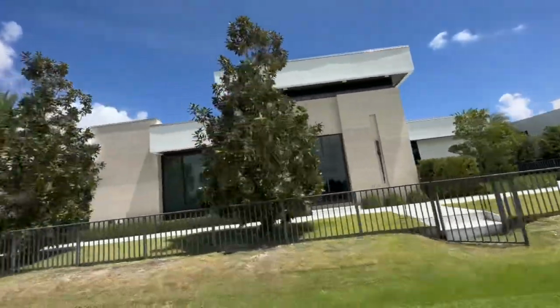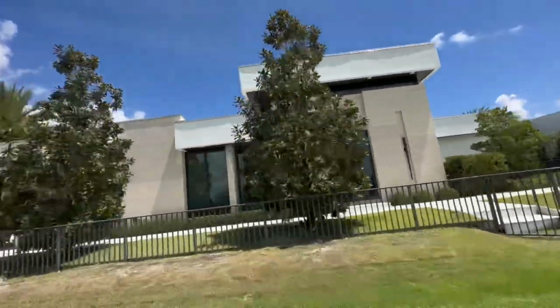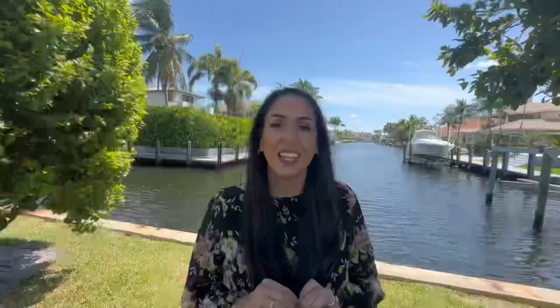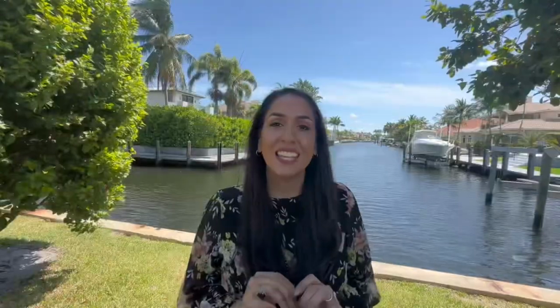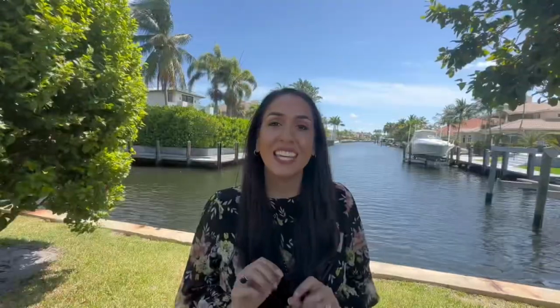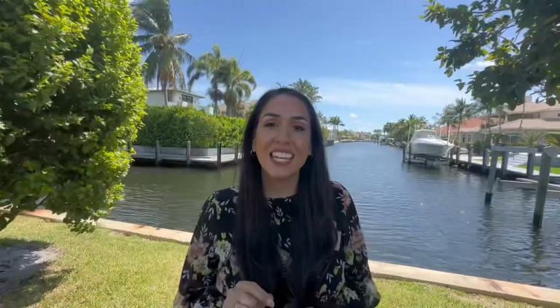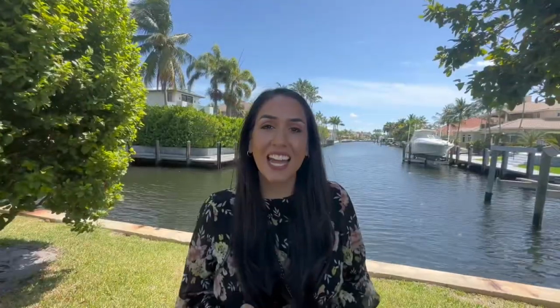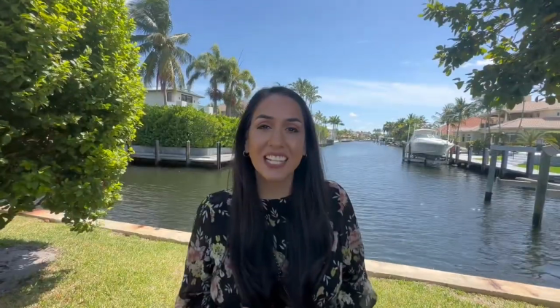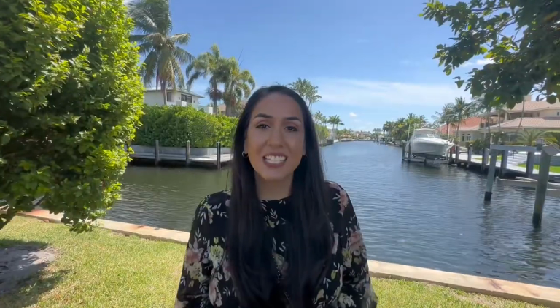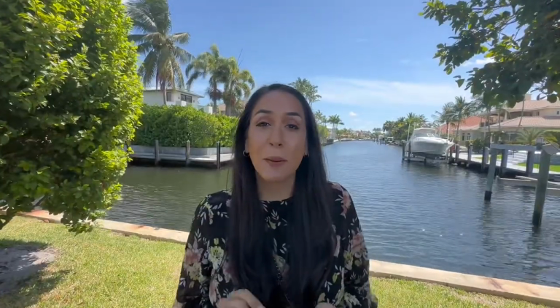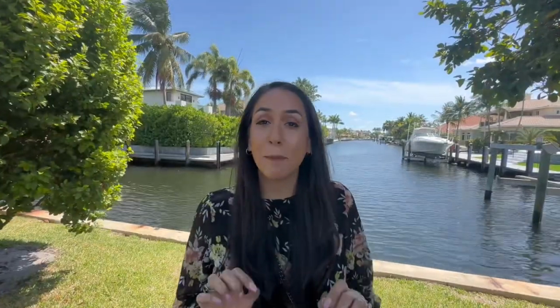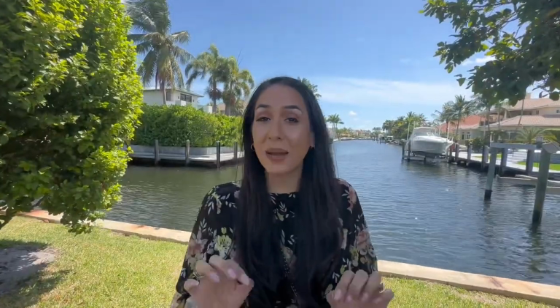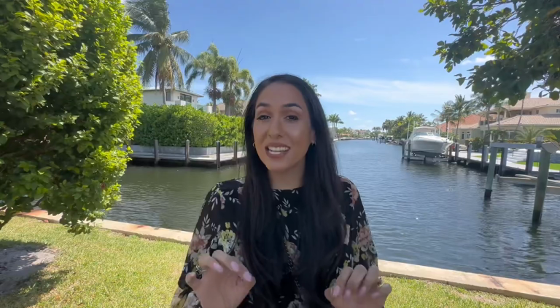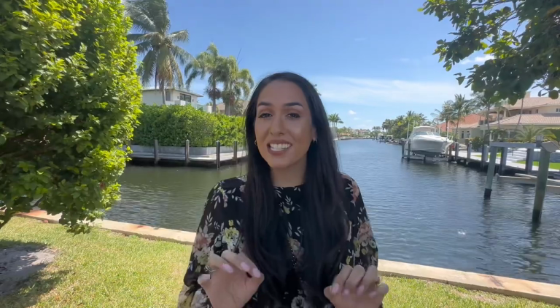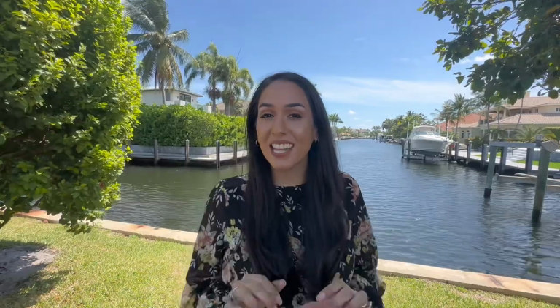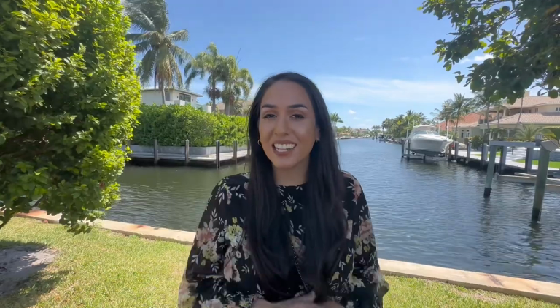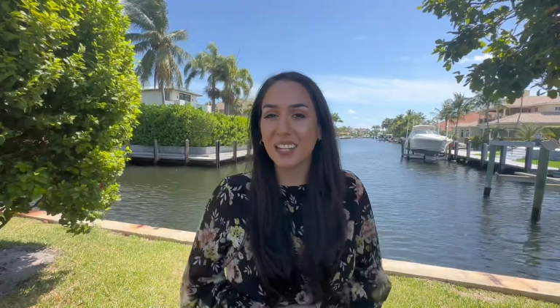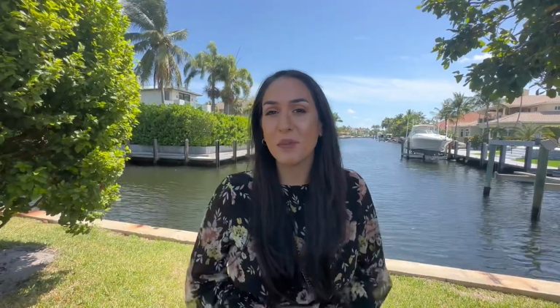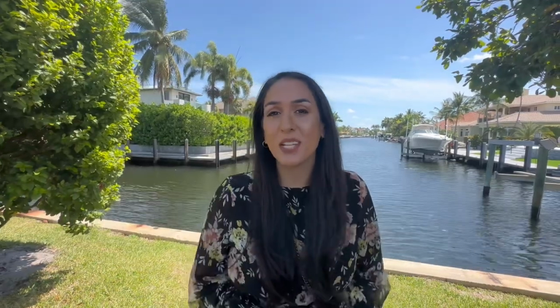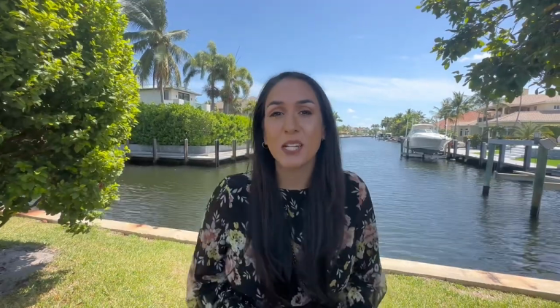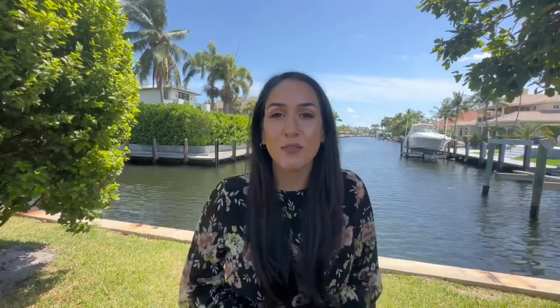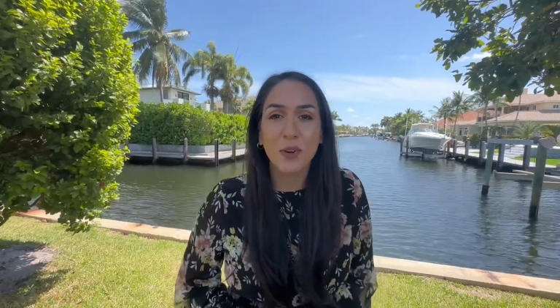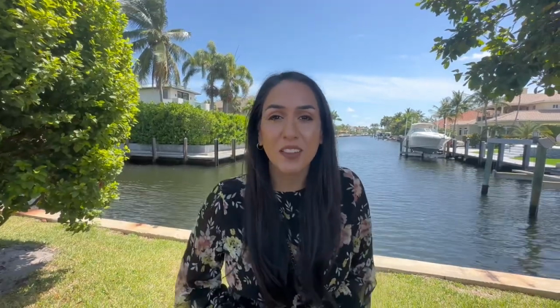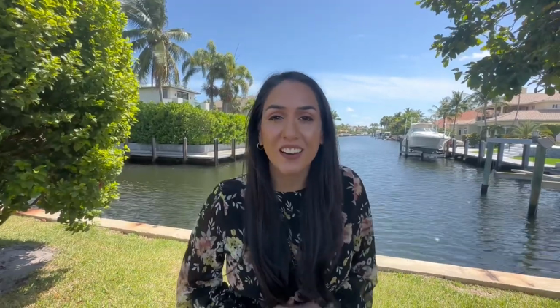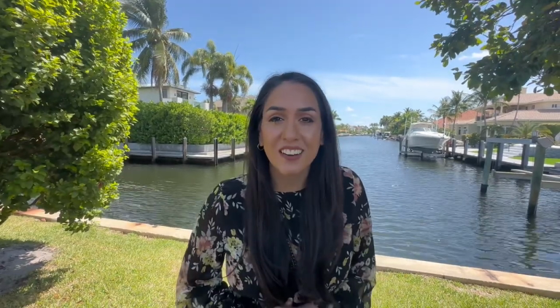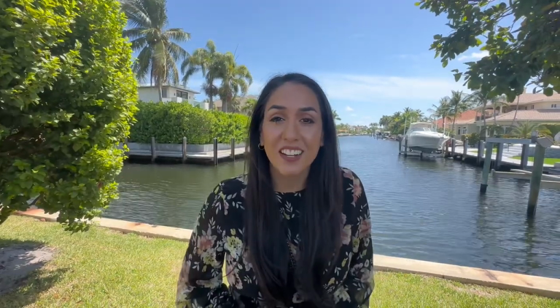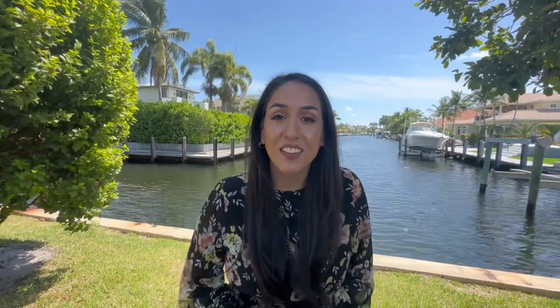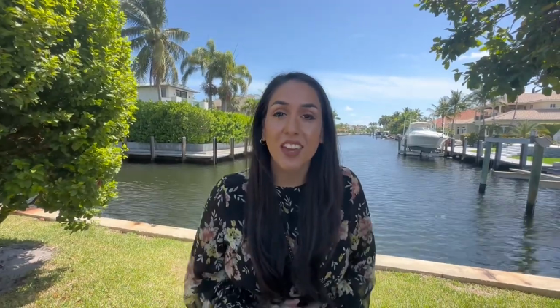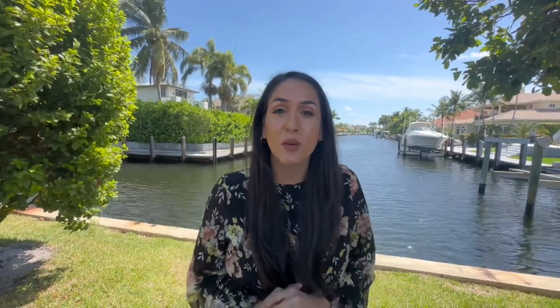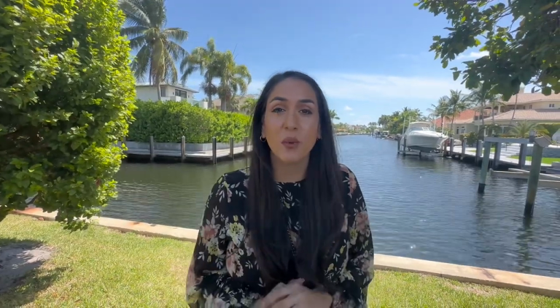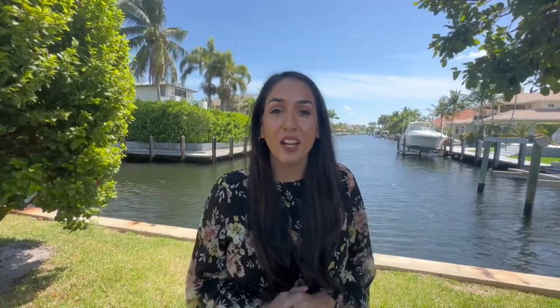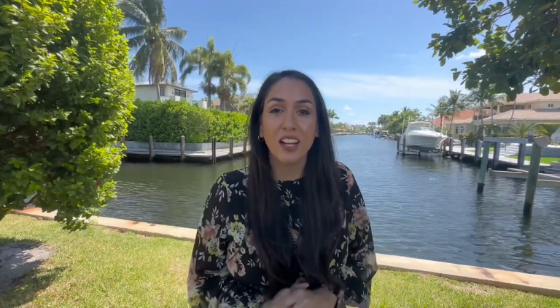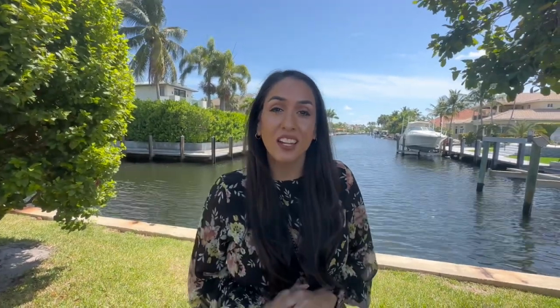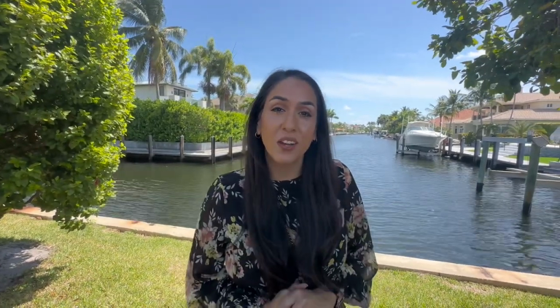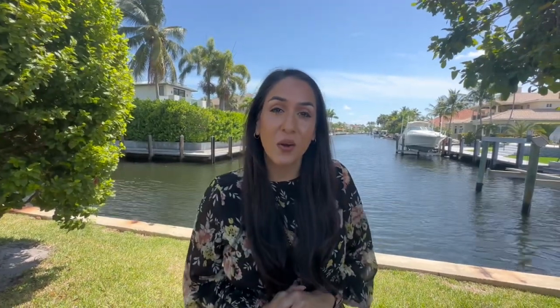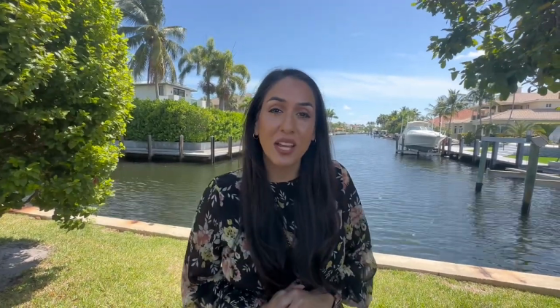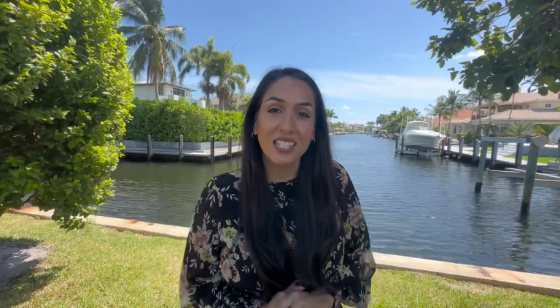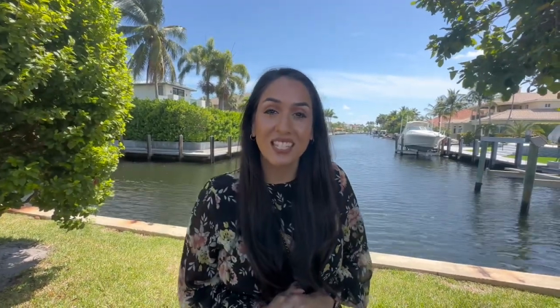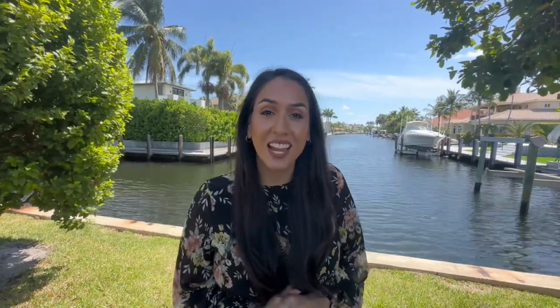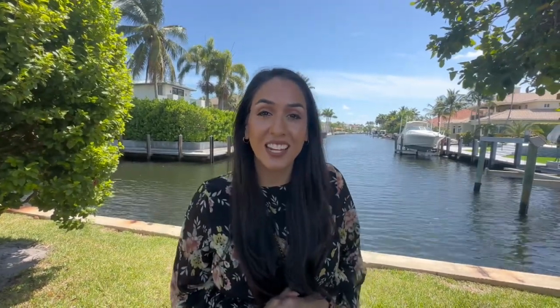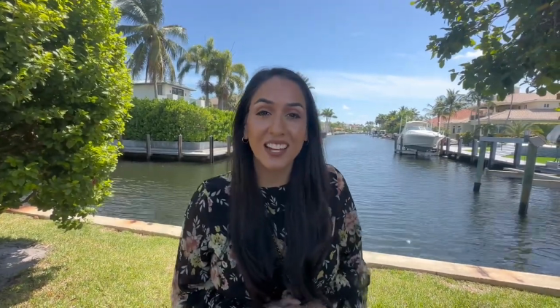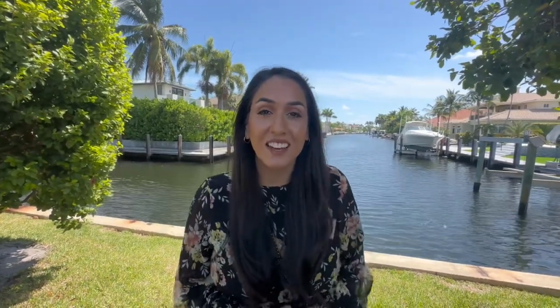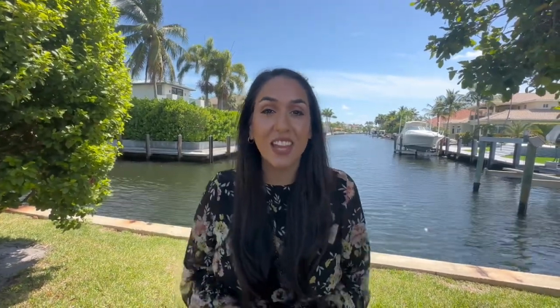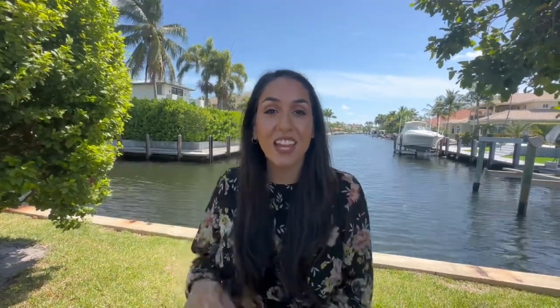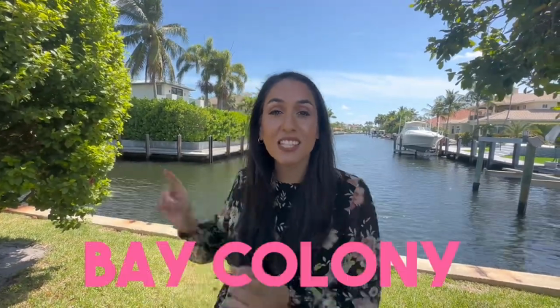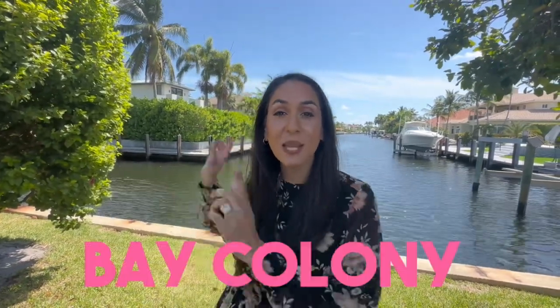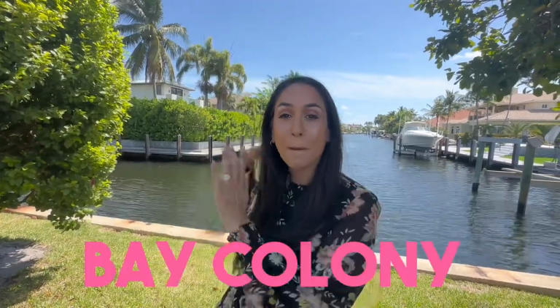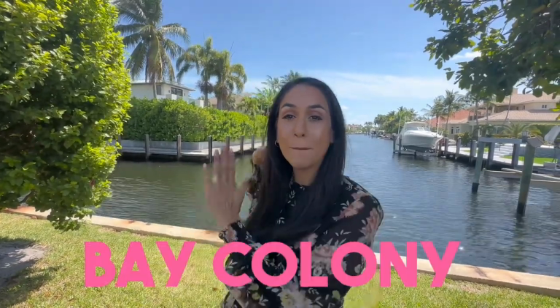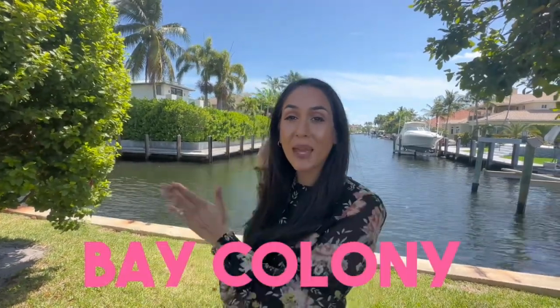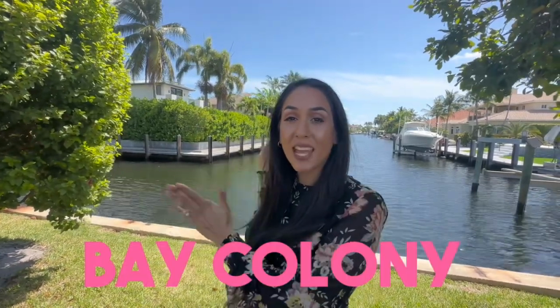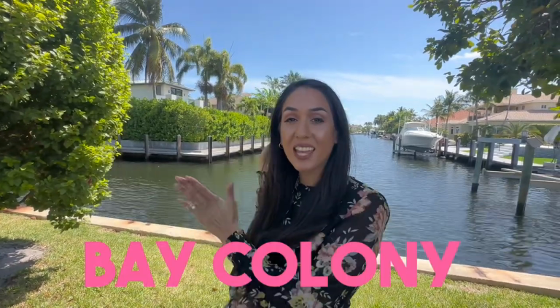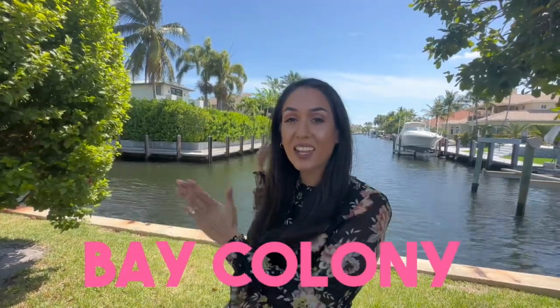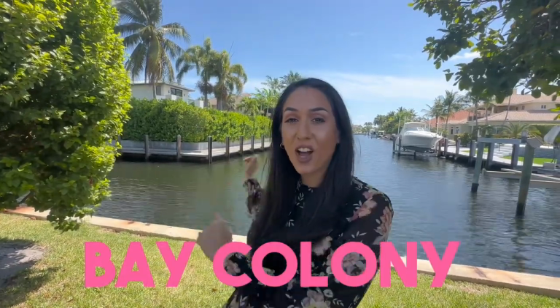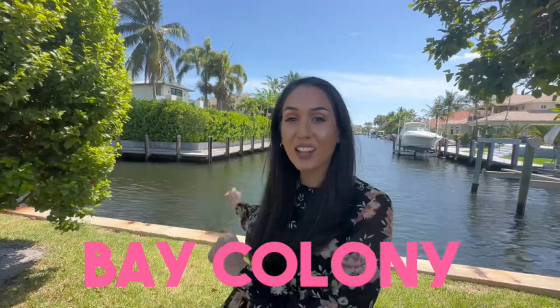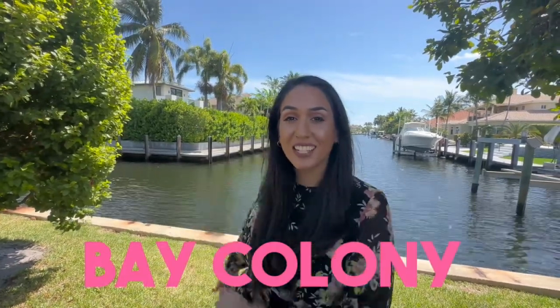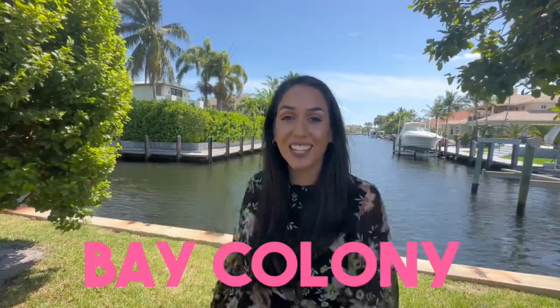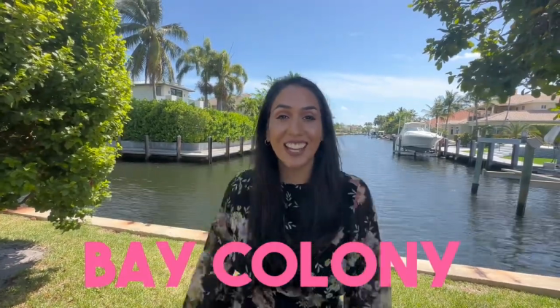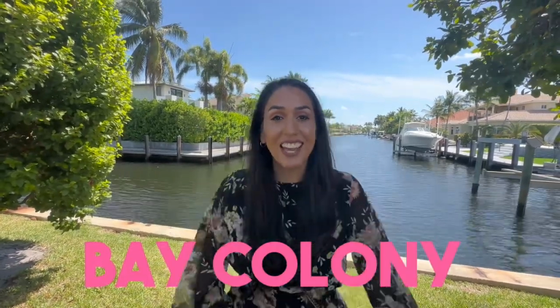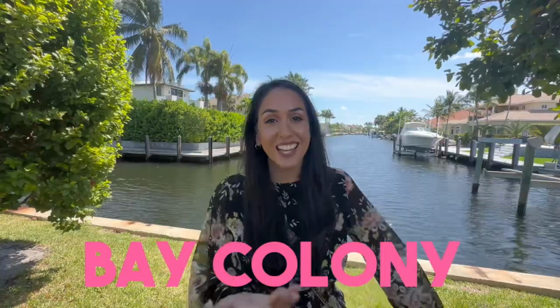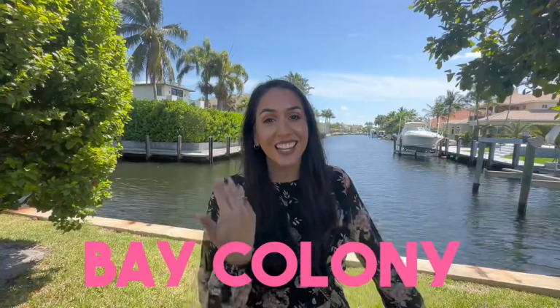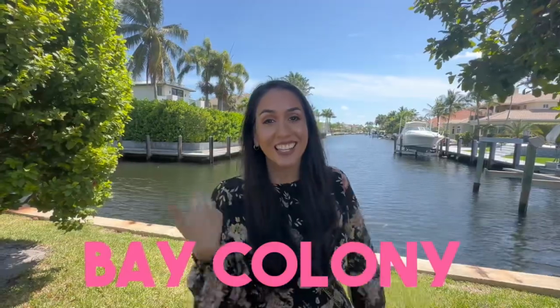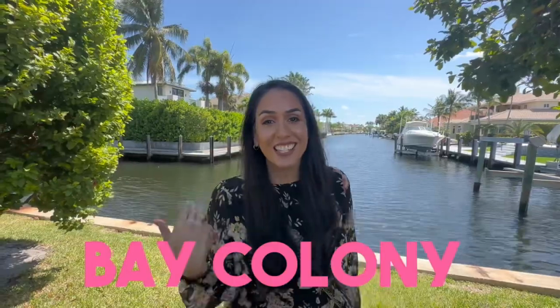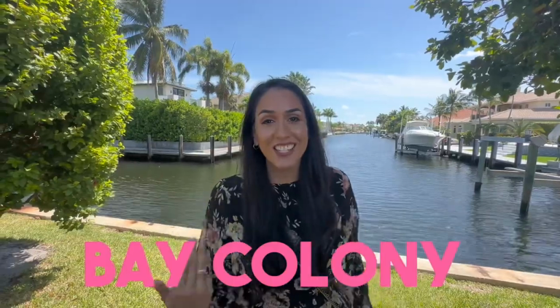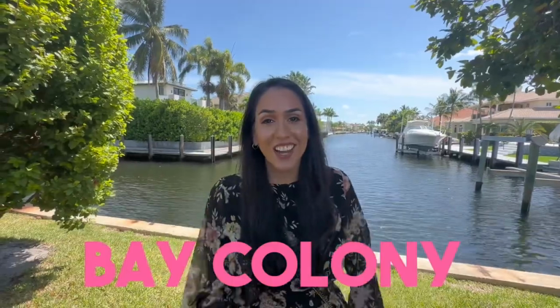The next best gated community in Fort Lauderdale that we are going to go inside of is Bay Colony. Let's go.